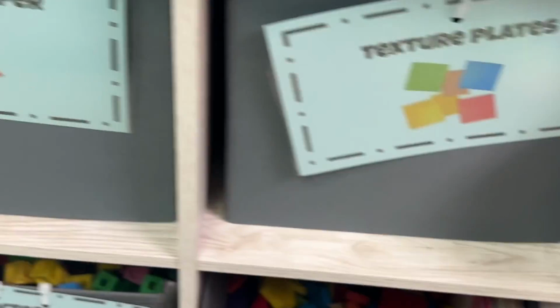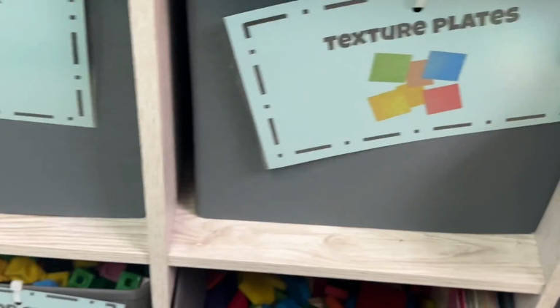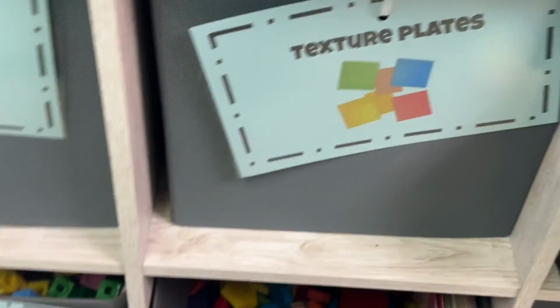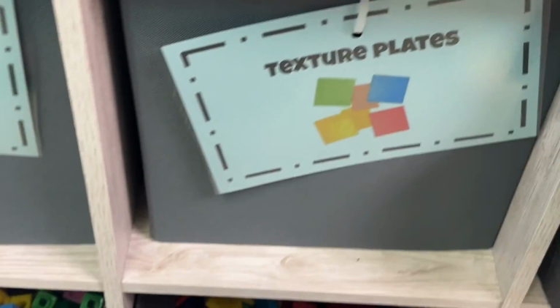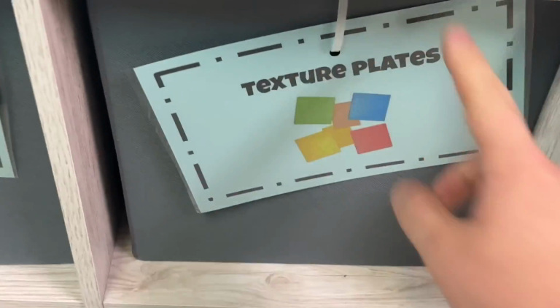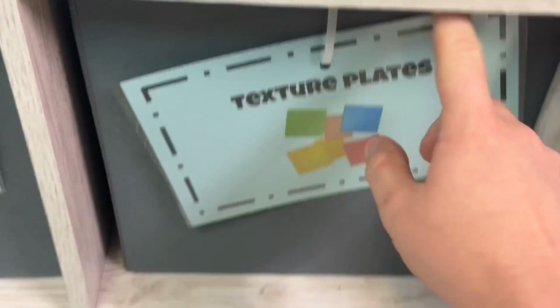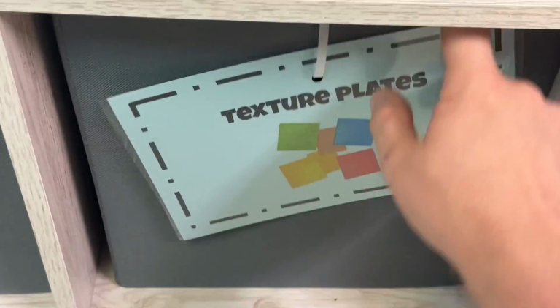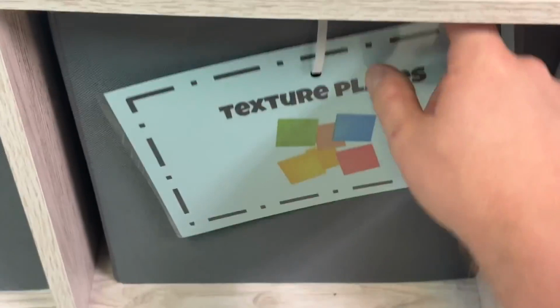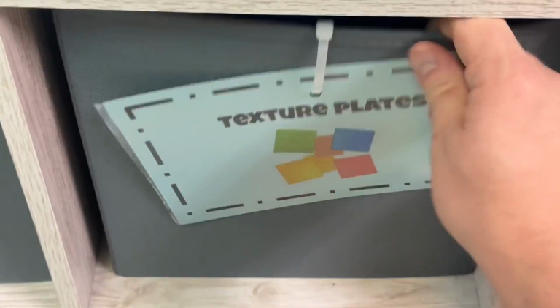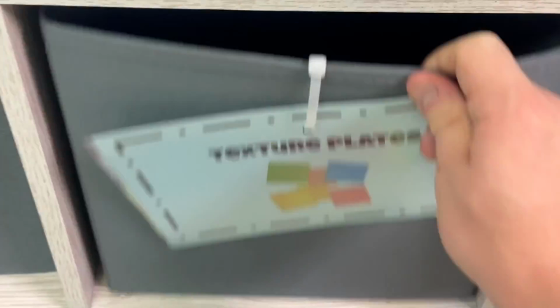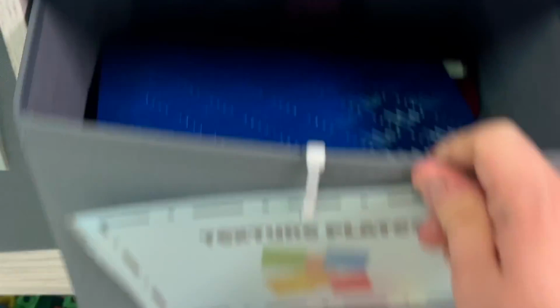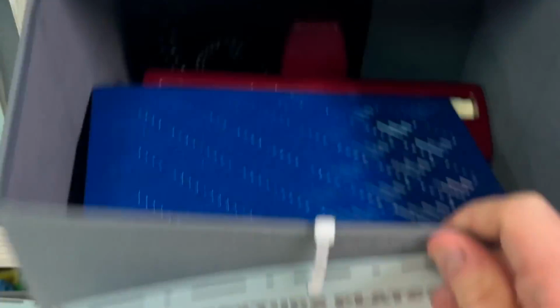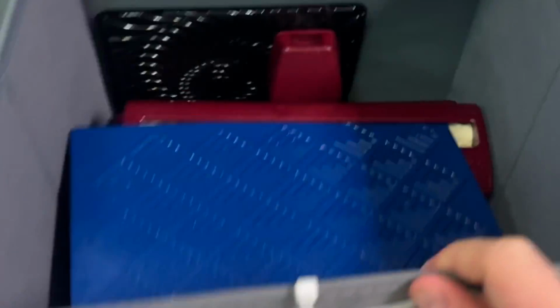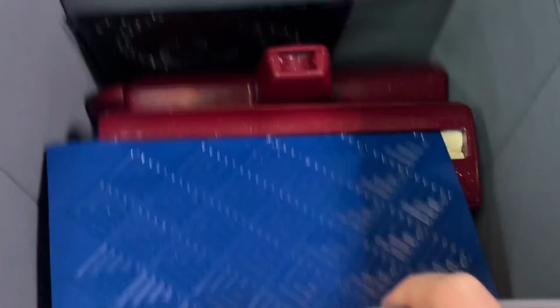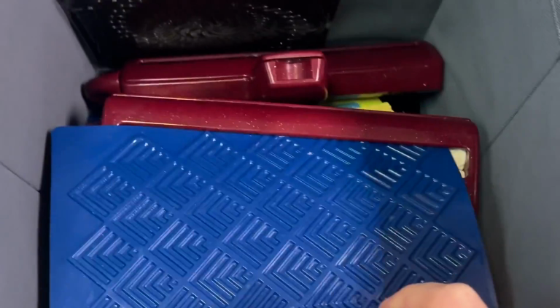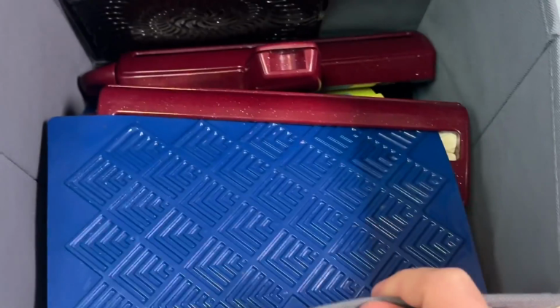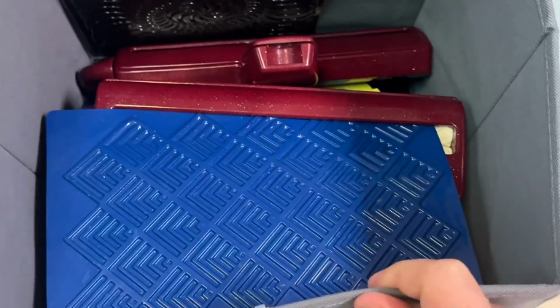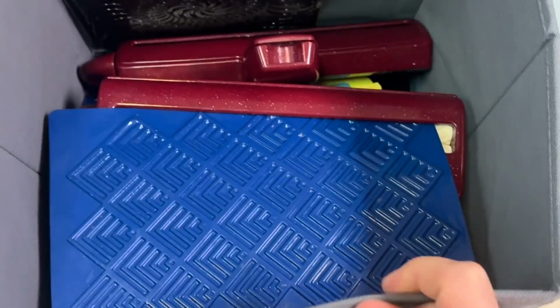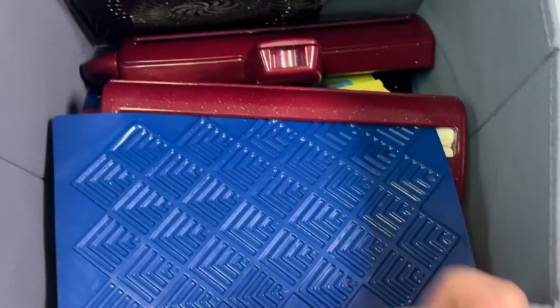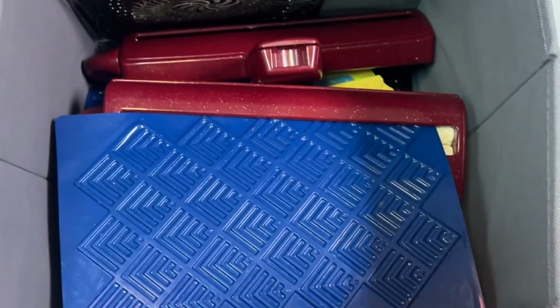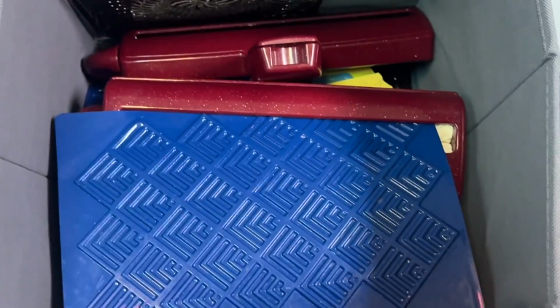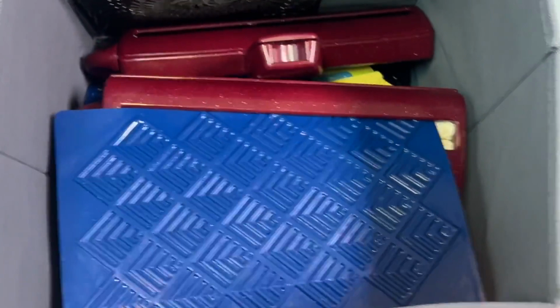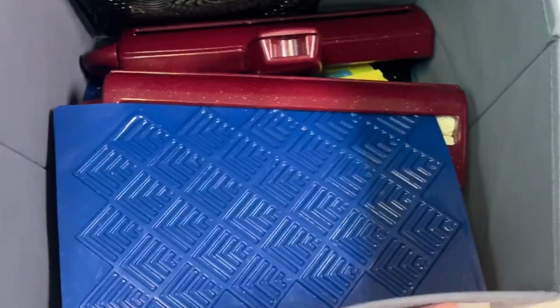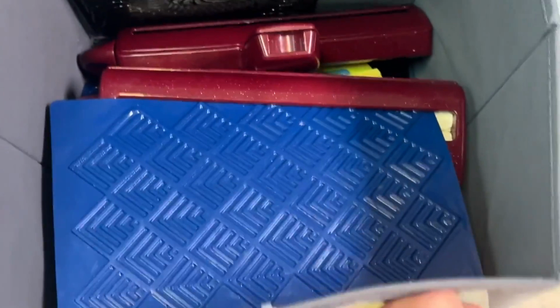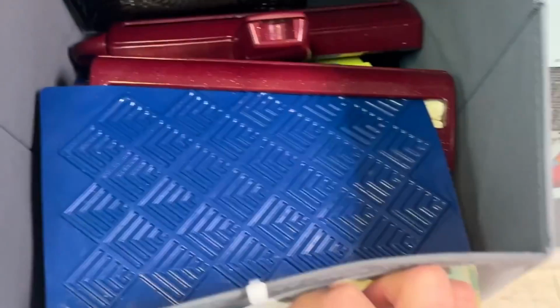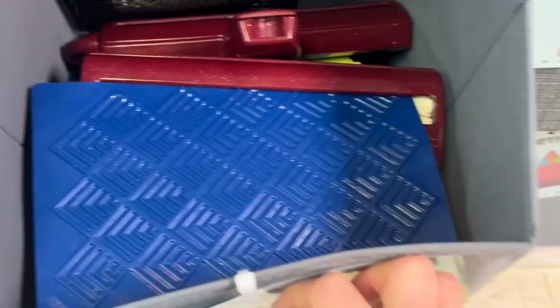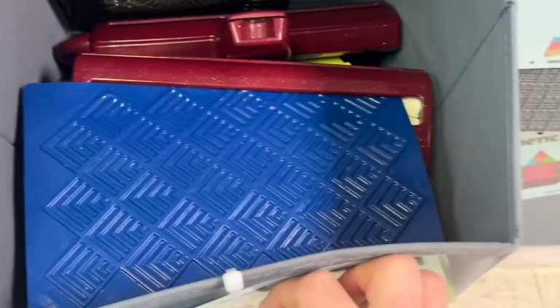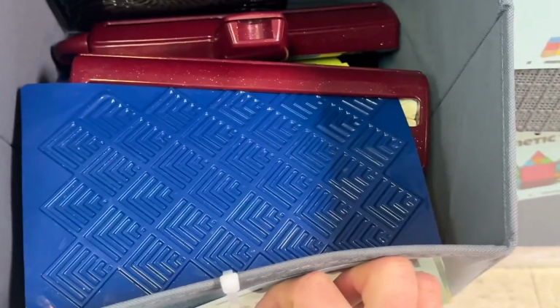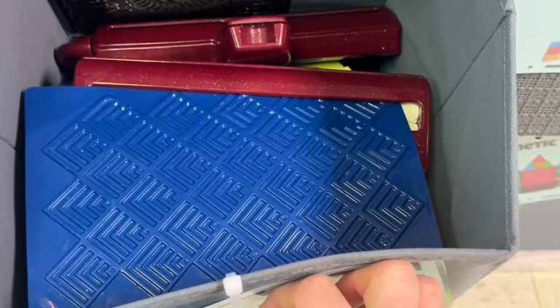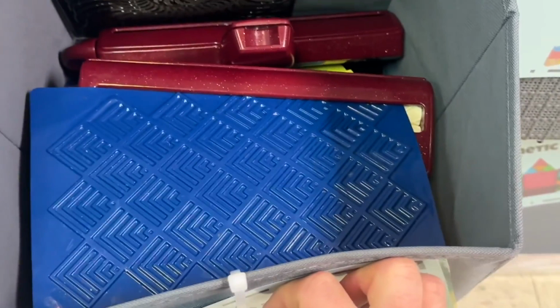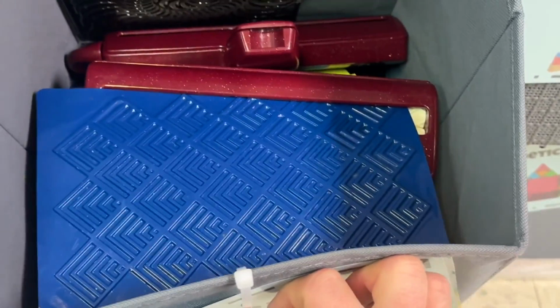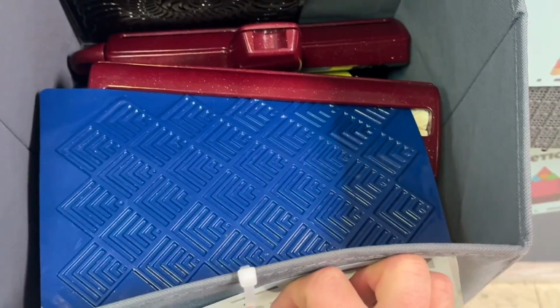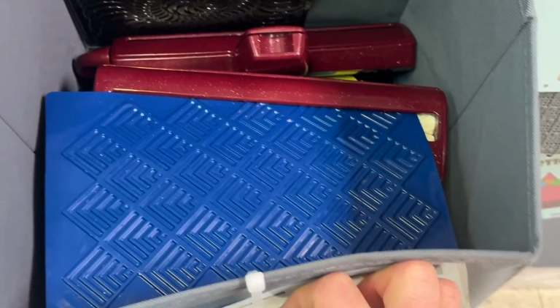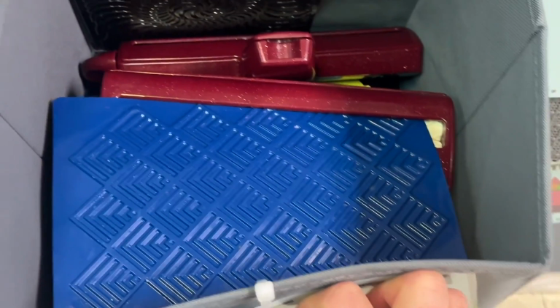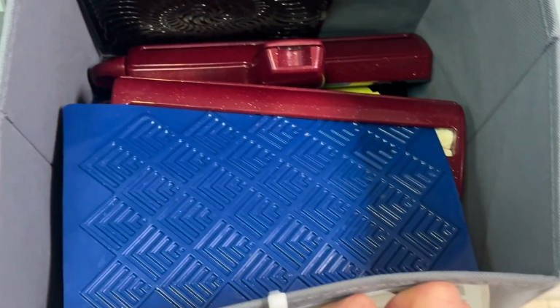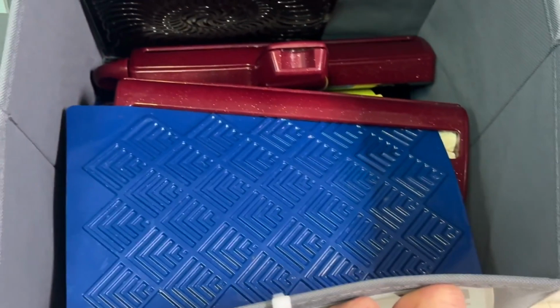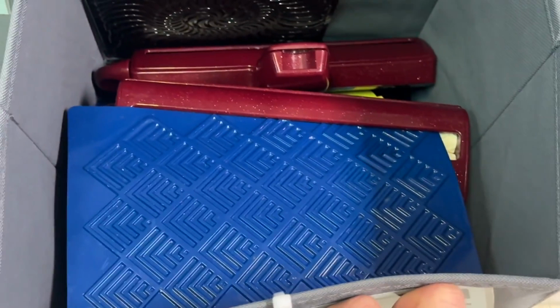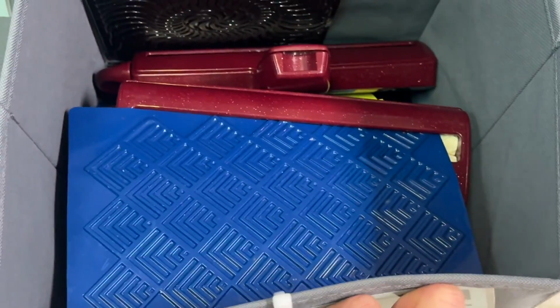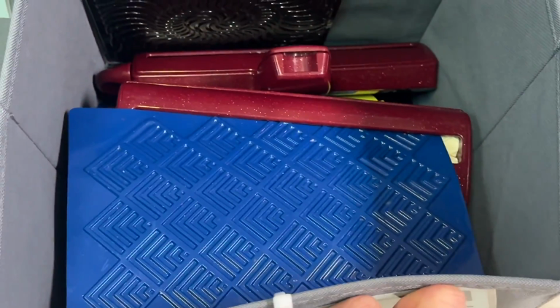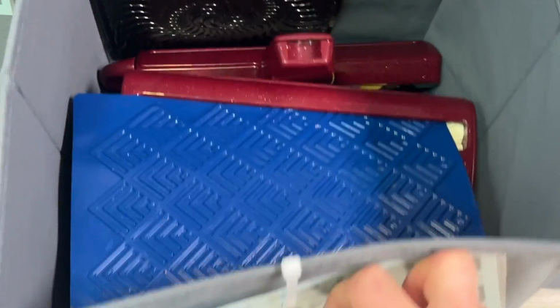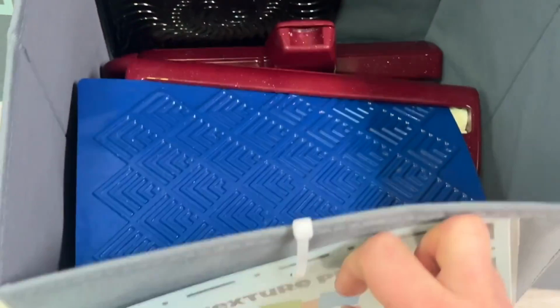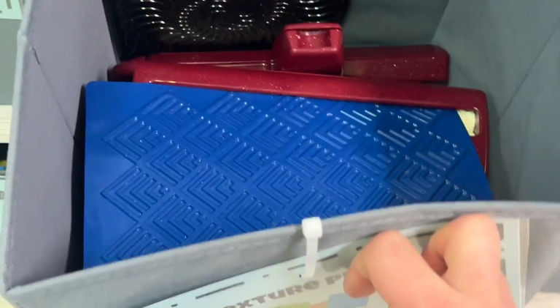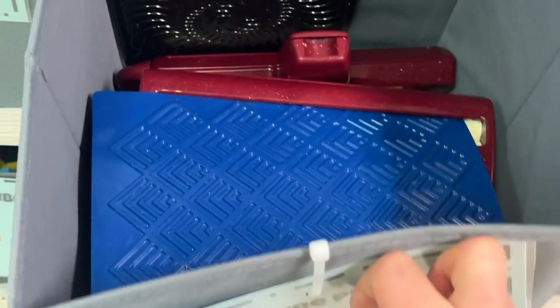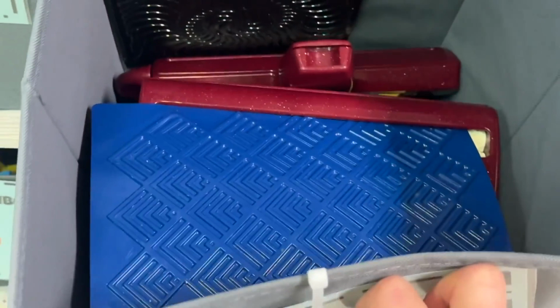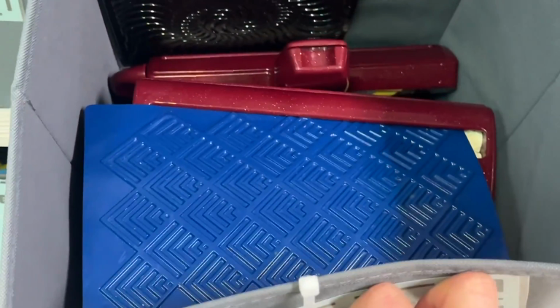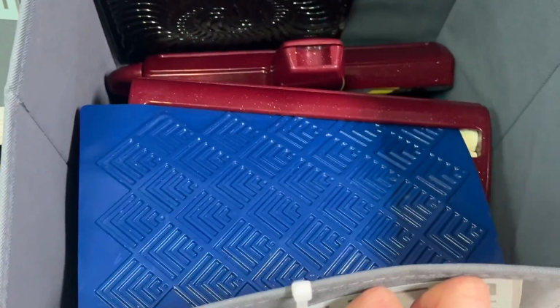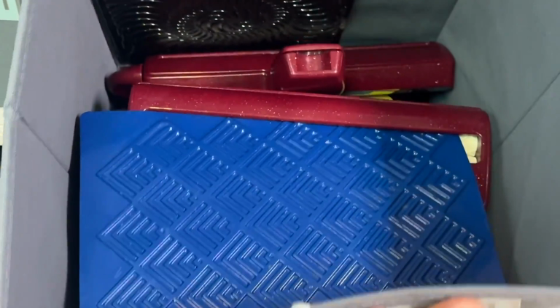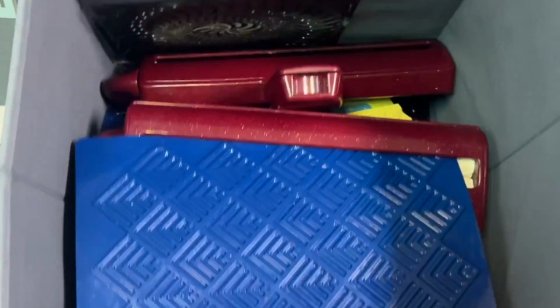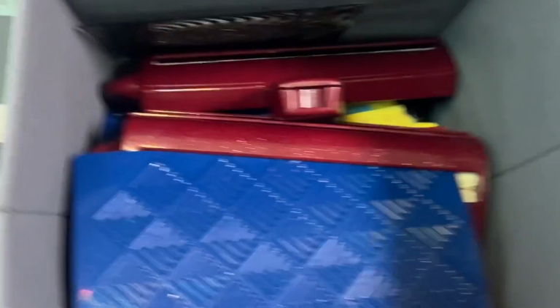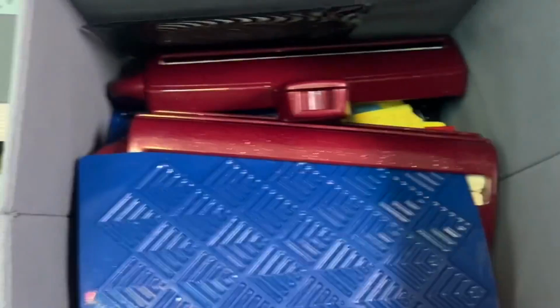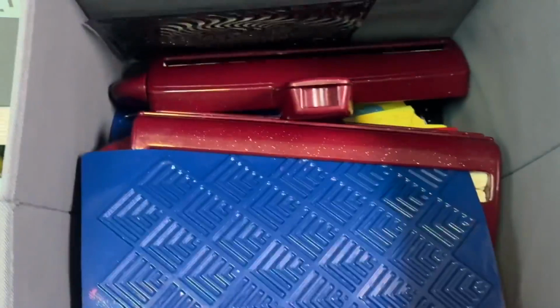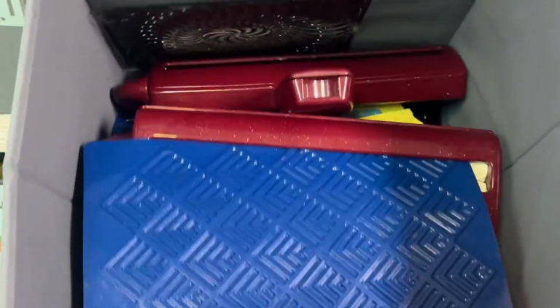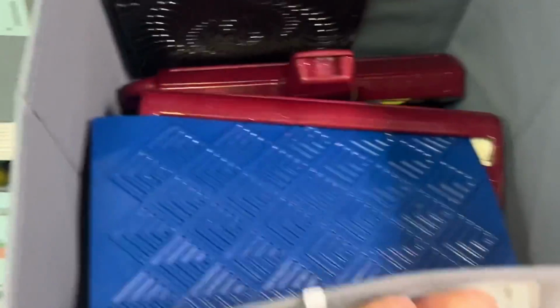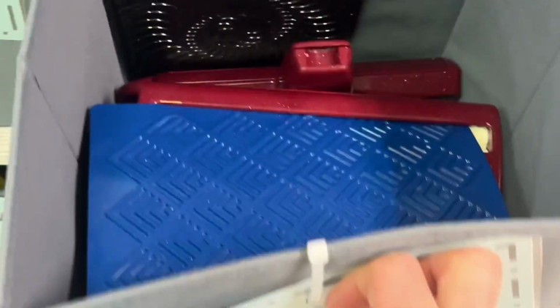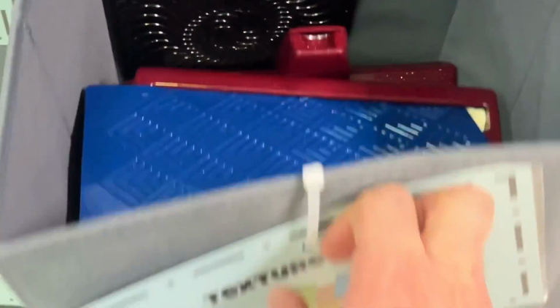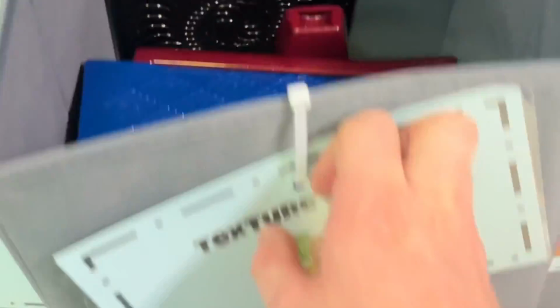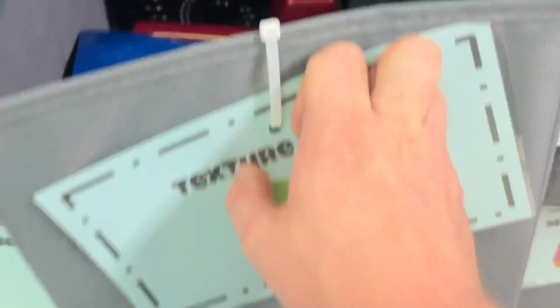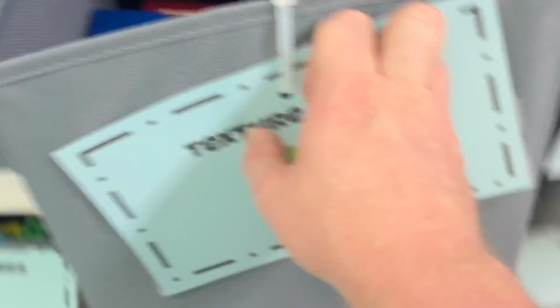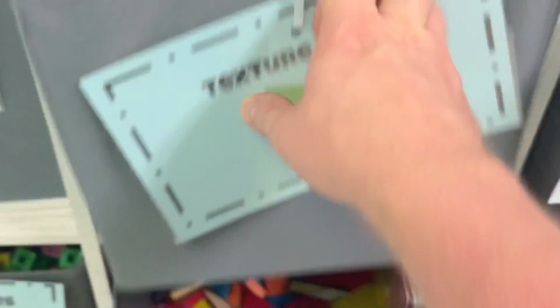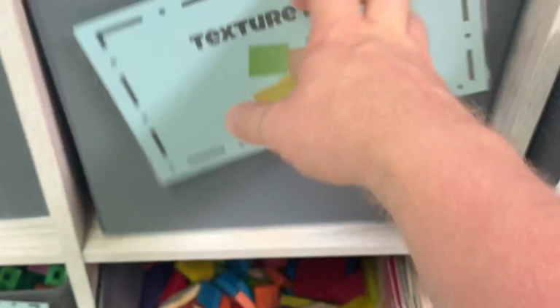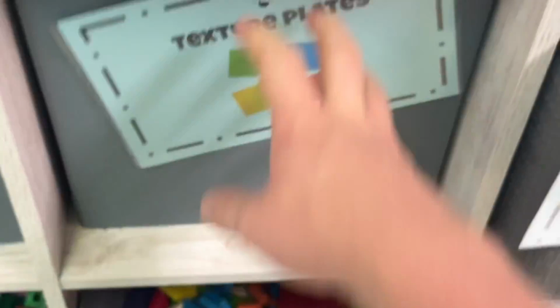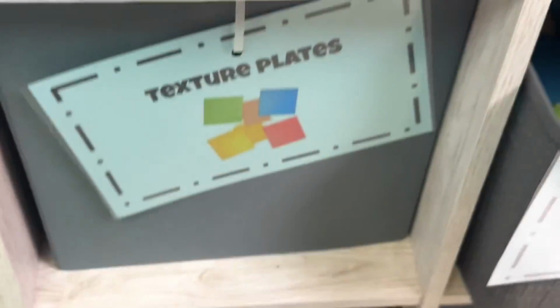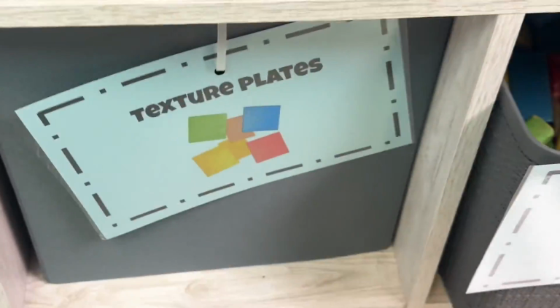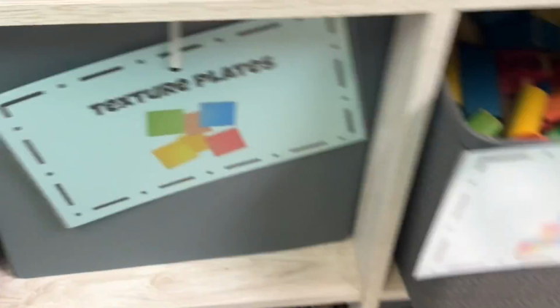Texture plates — what you do is put this under a piece of paper and then go over it with a crayon or colored pencil and you can get a texture on your paper.